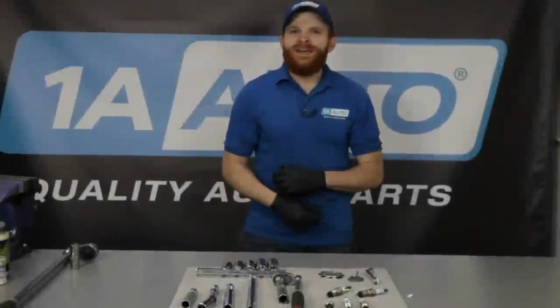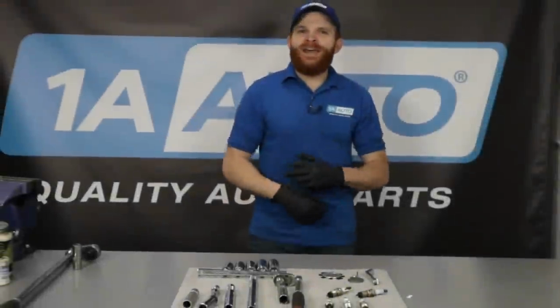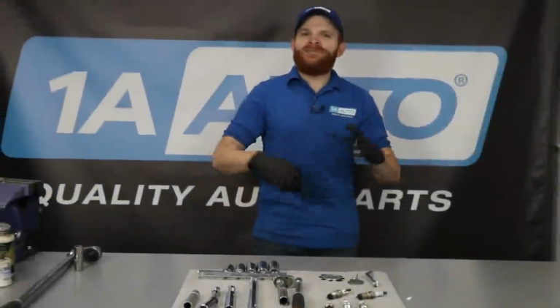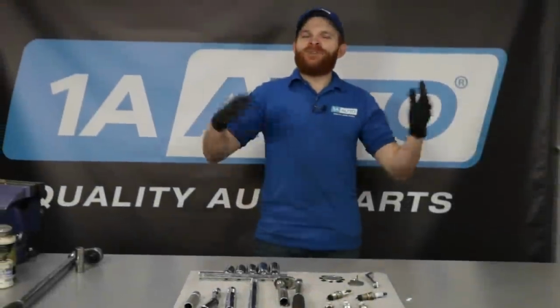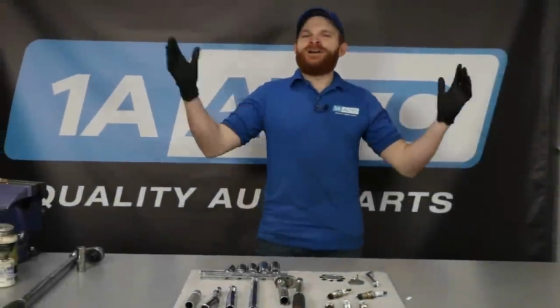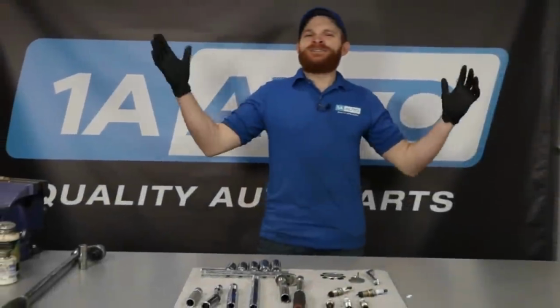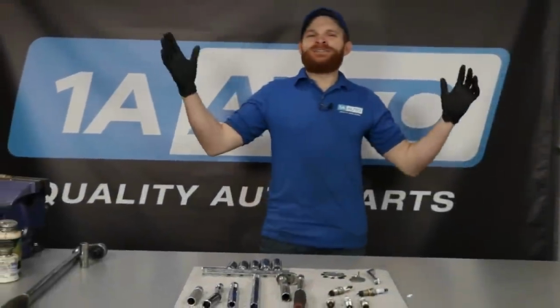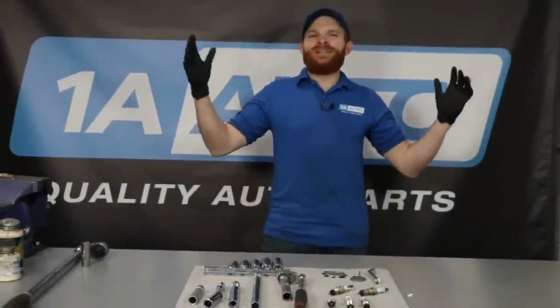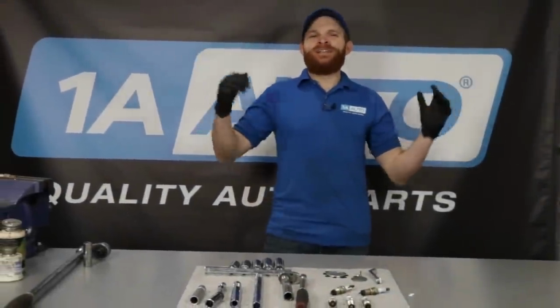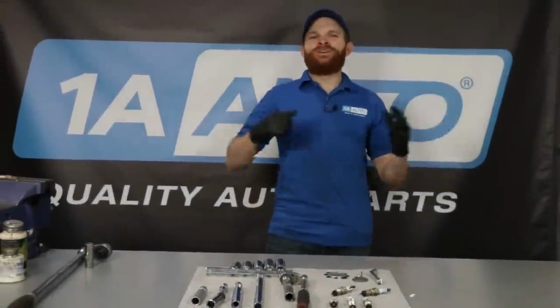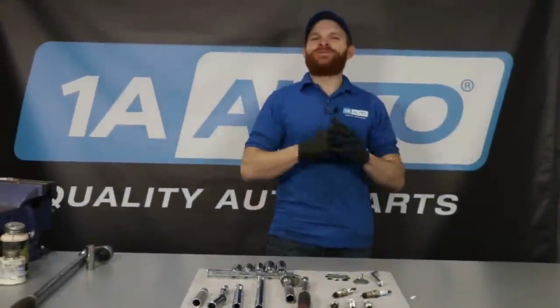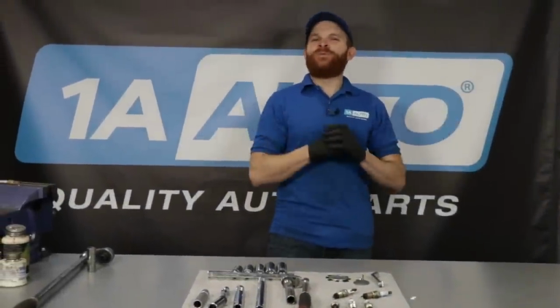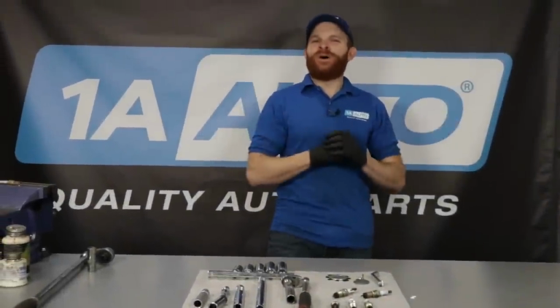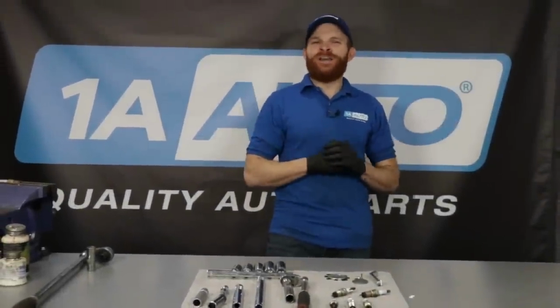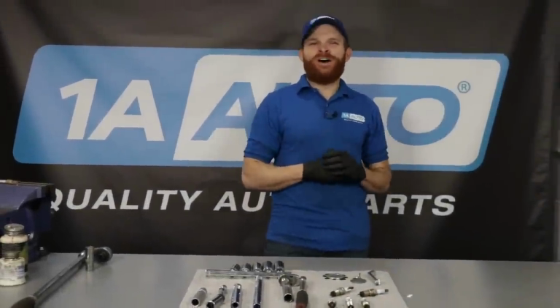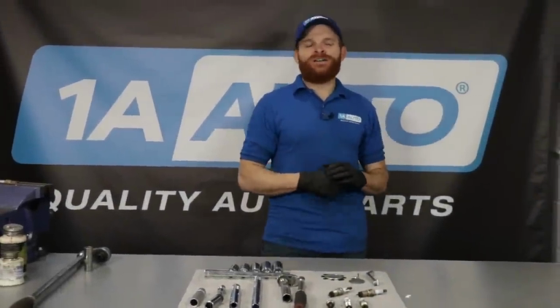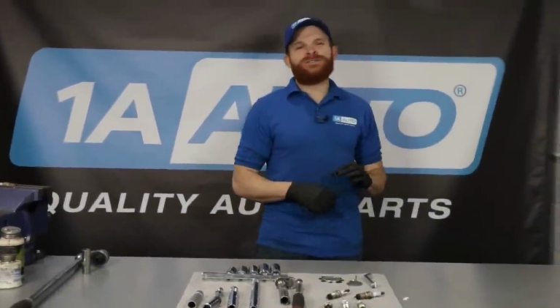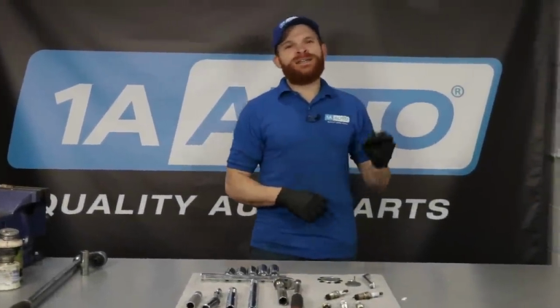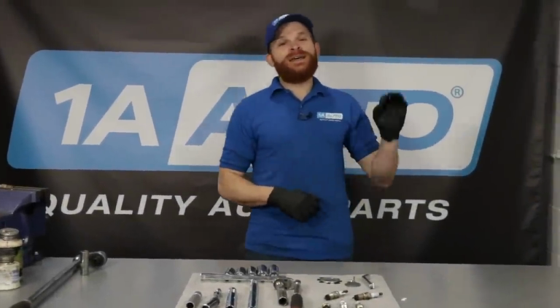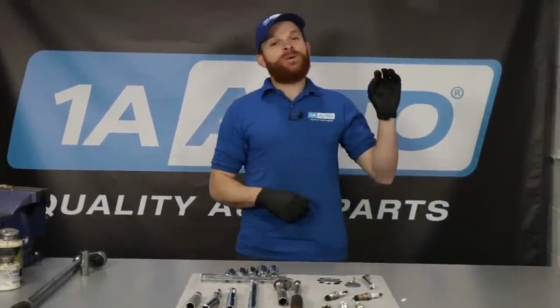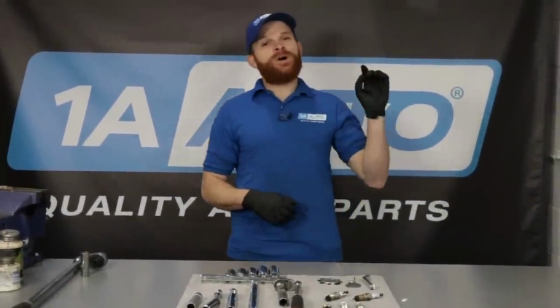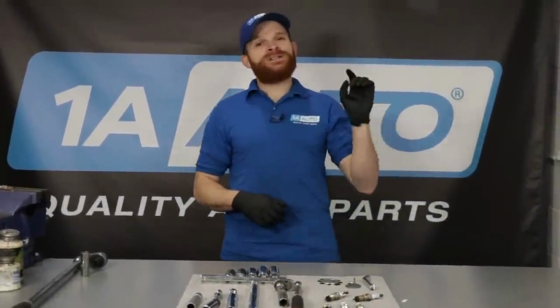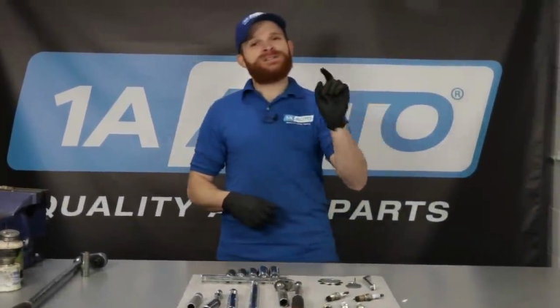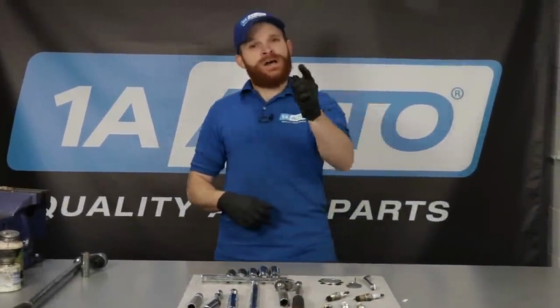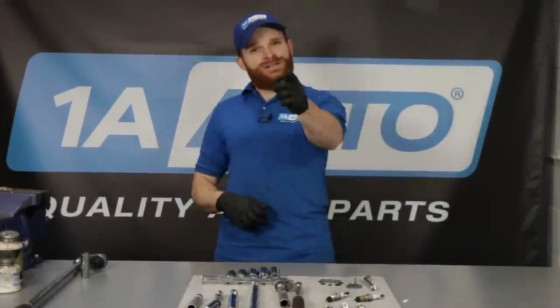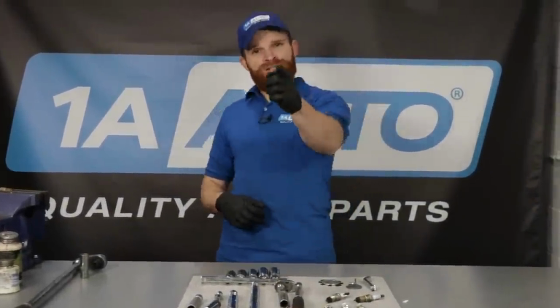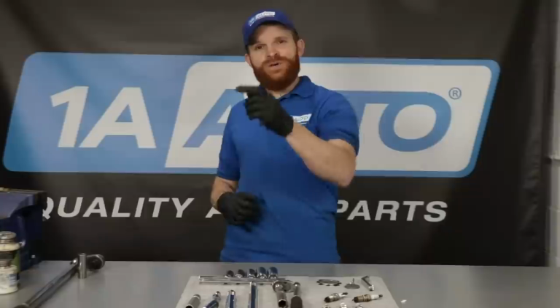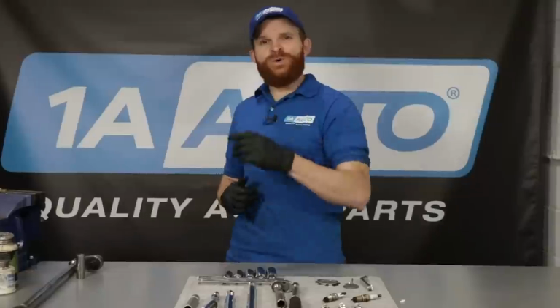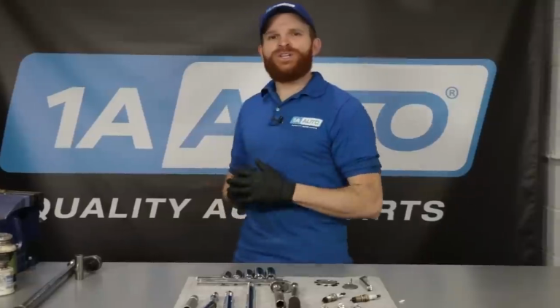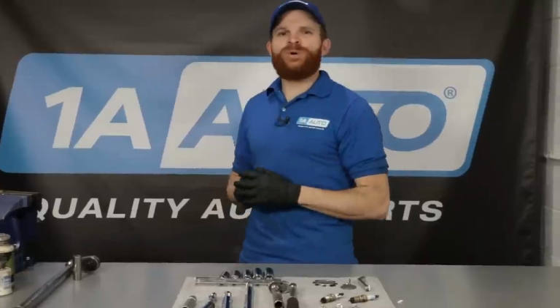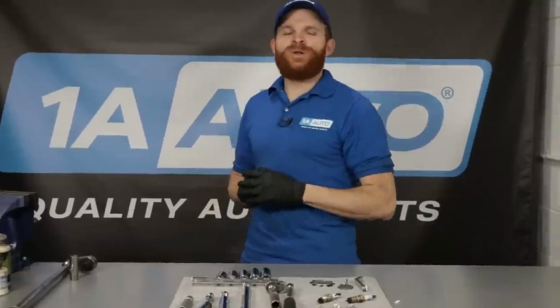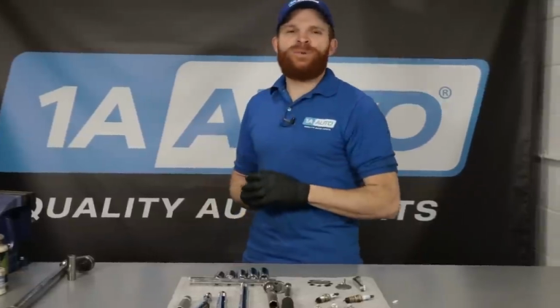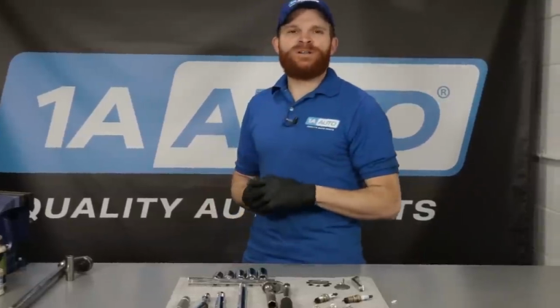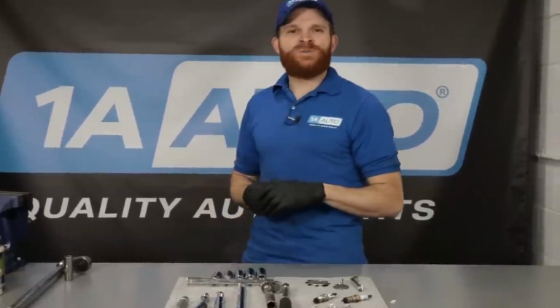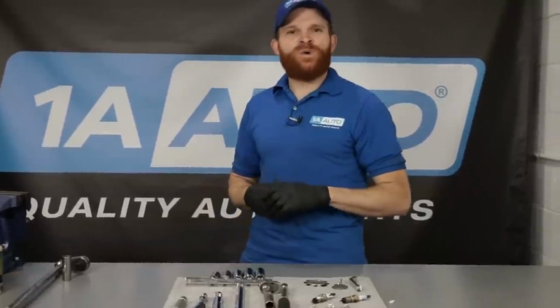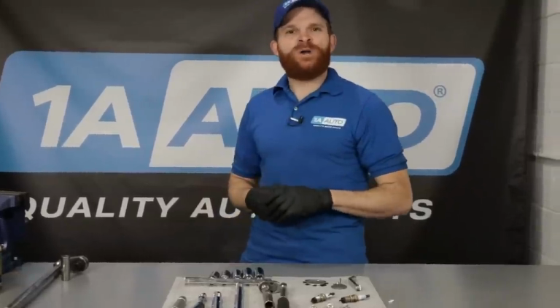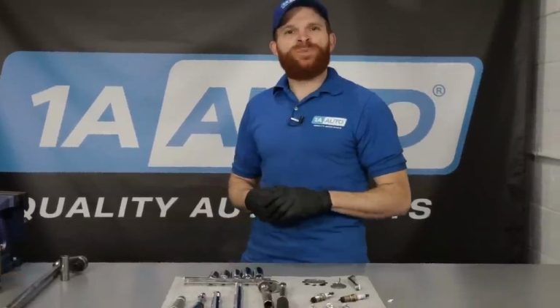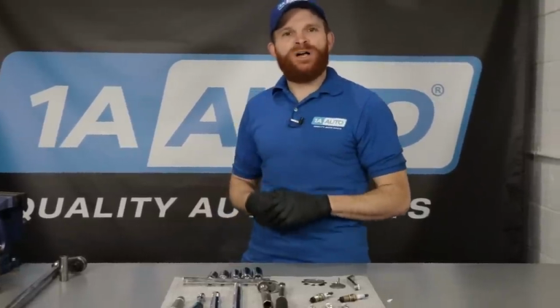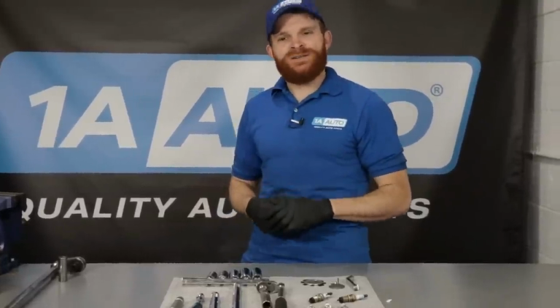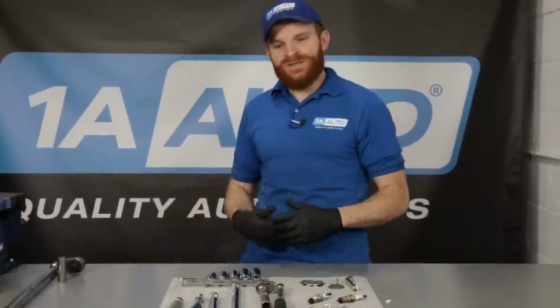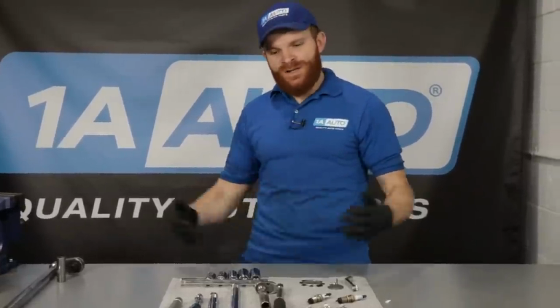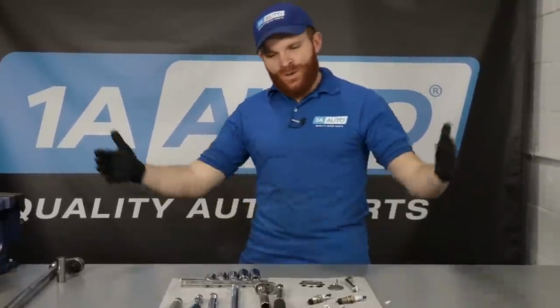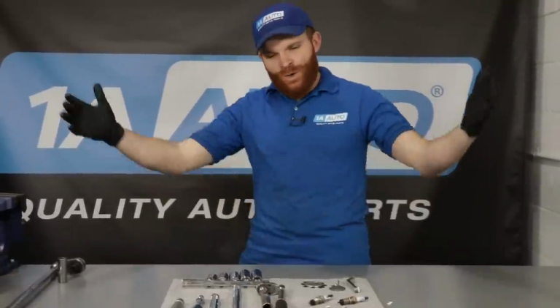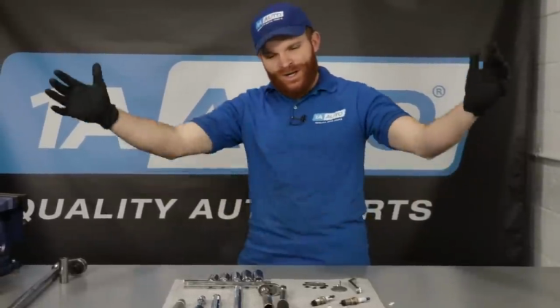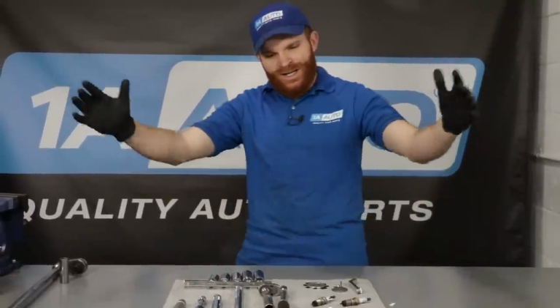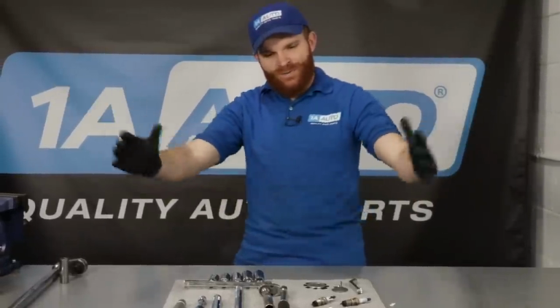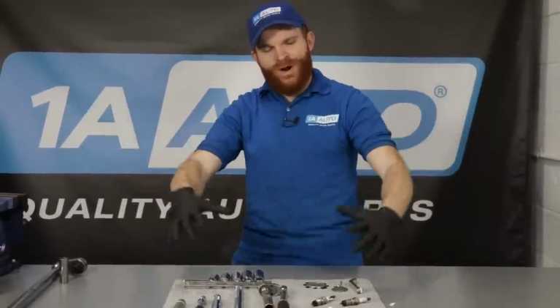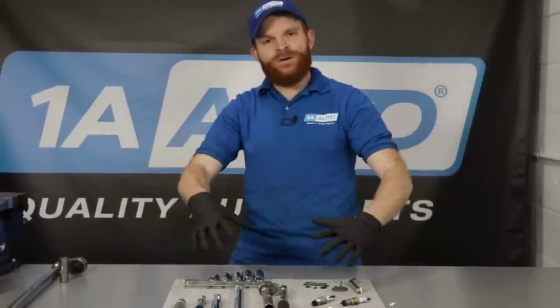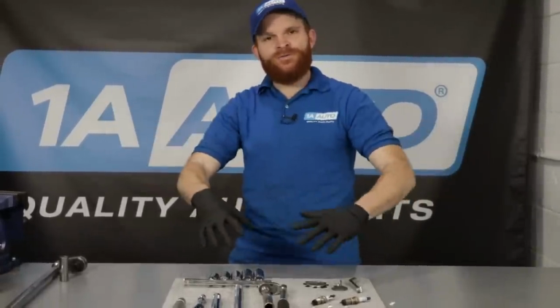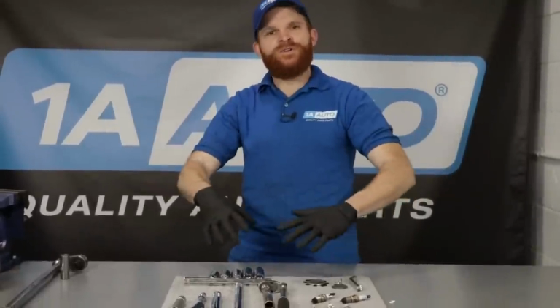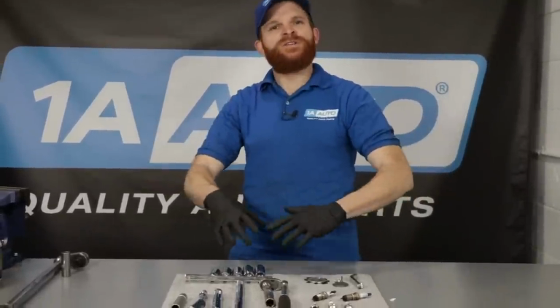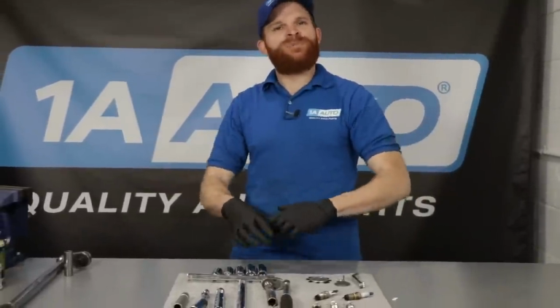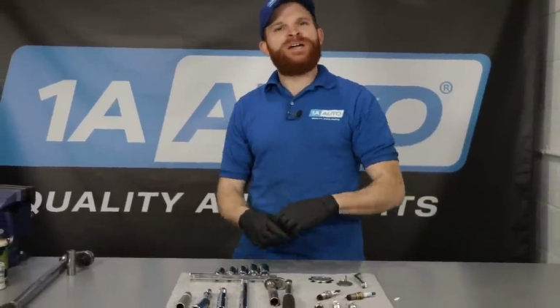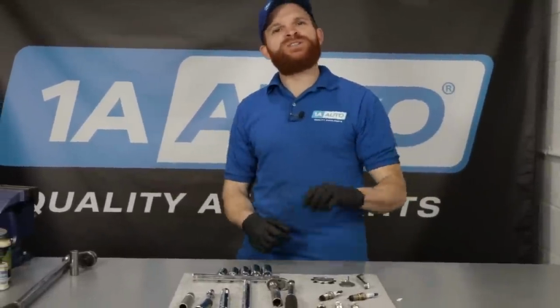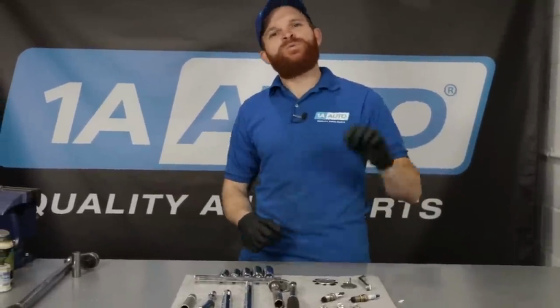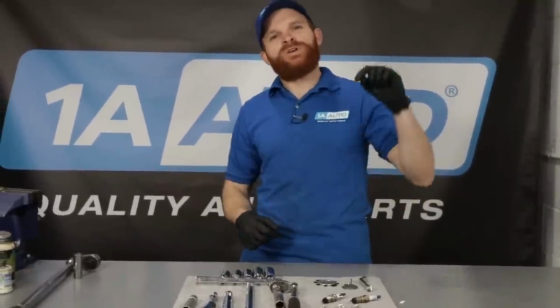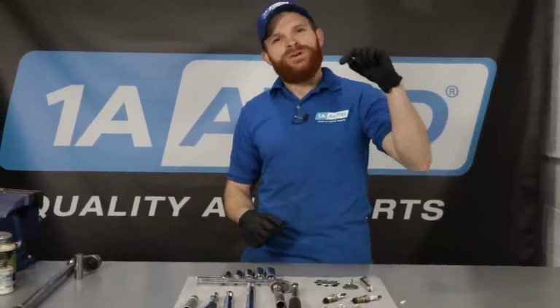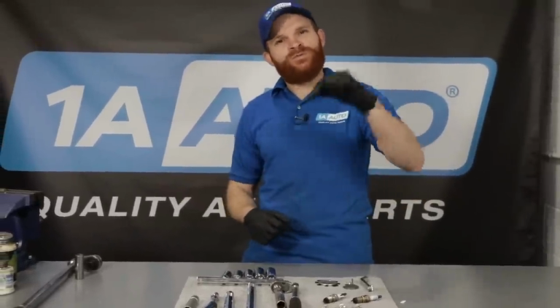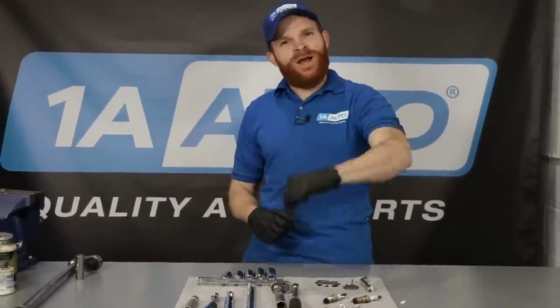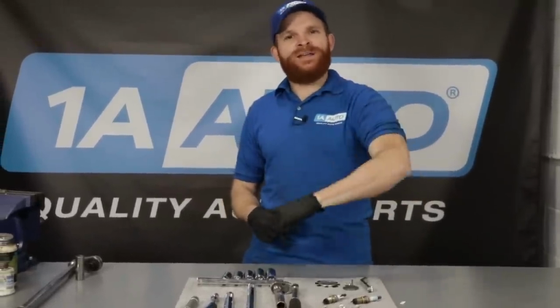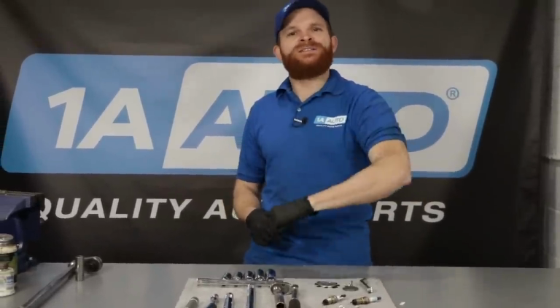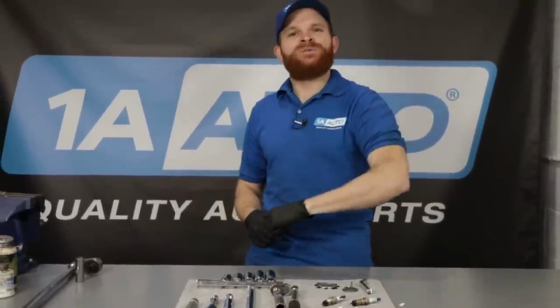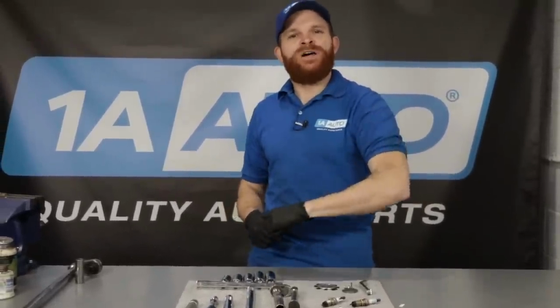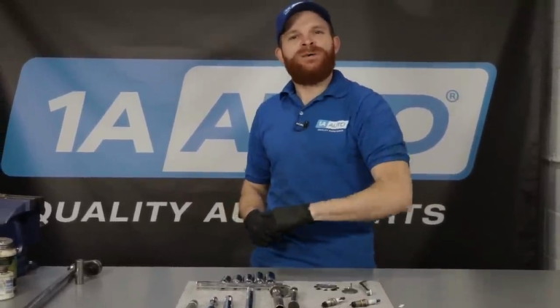Hey friends, it's Len here from 1A Auto. Today I wanted to talk to you a little bit about spark plugs. We're going to get right over on the bench and get right into it.